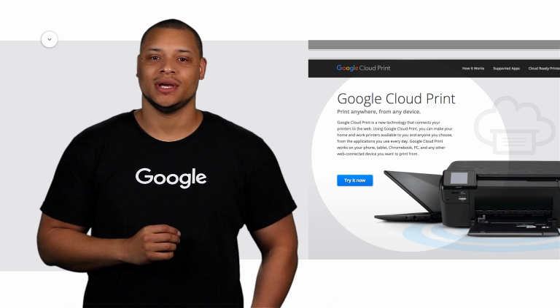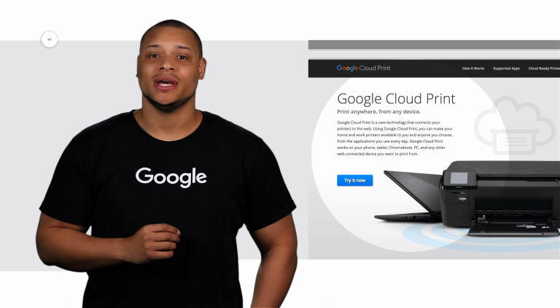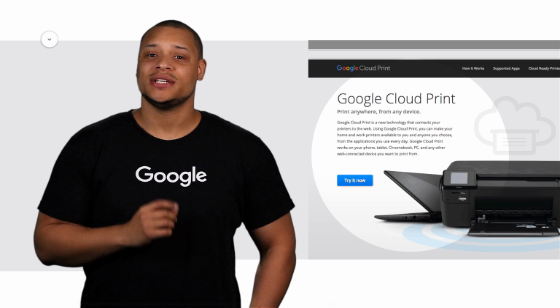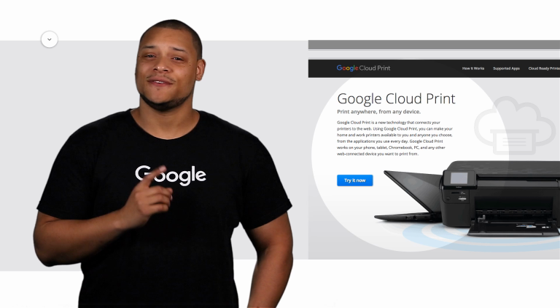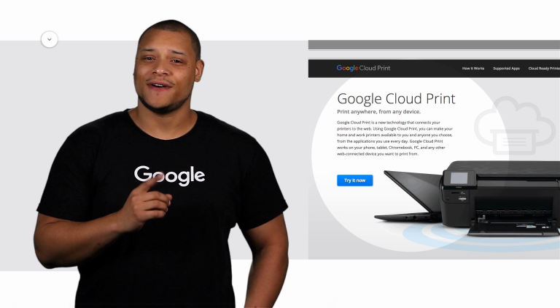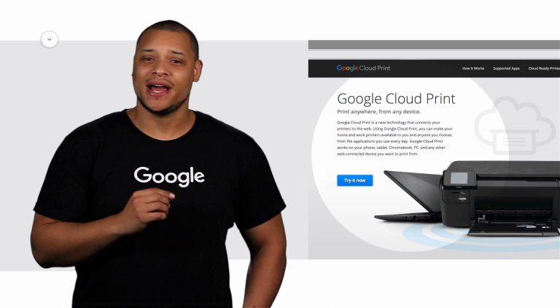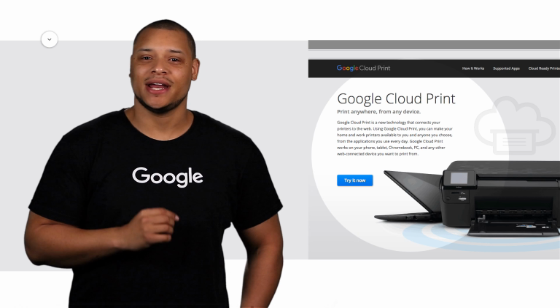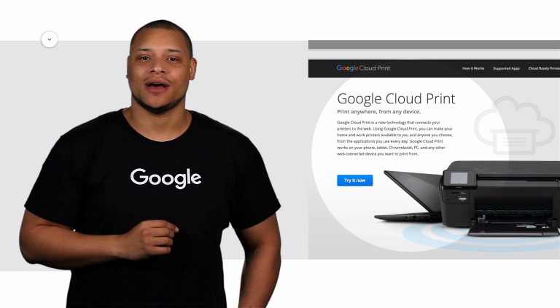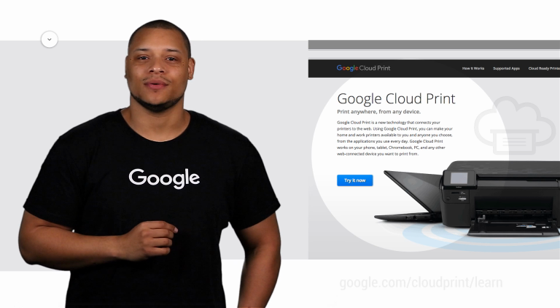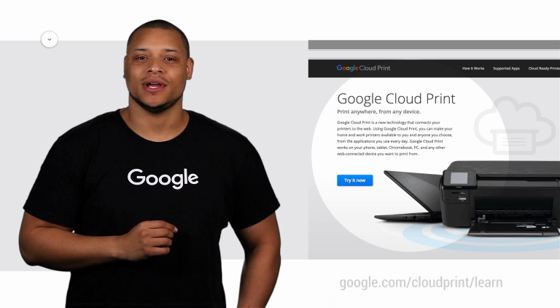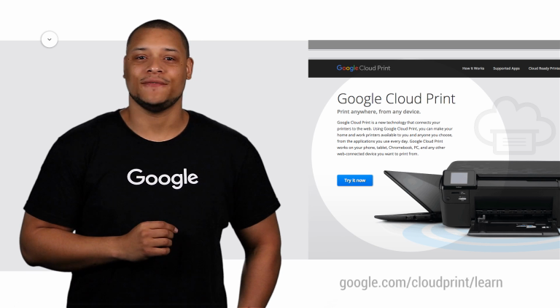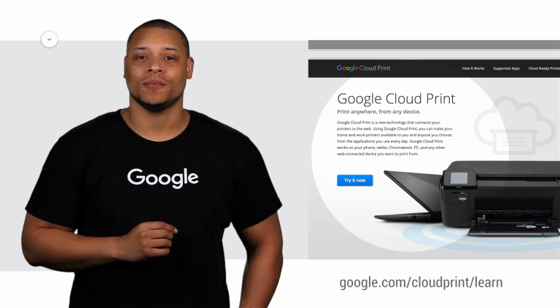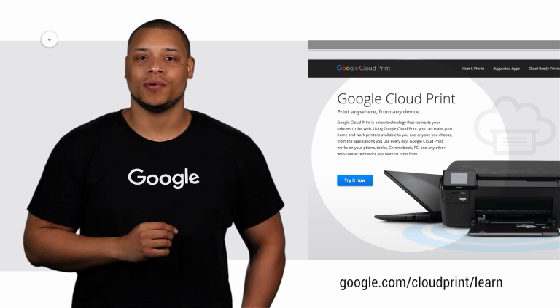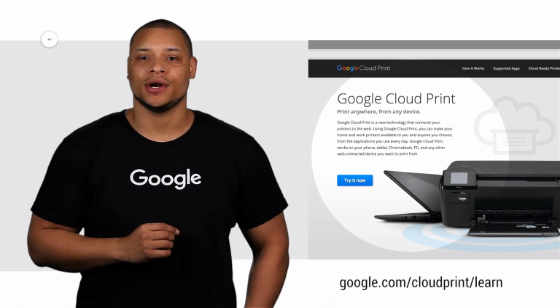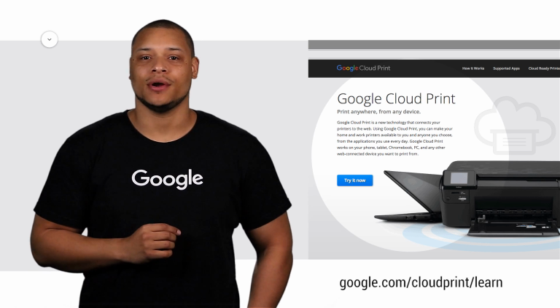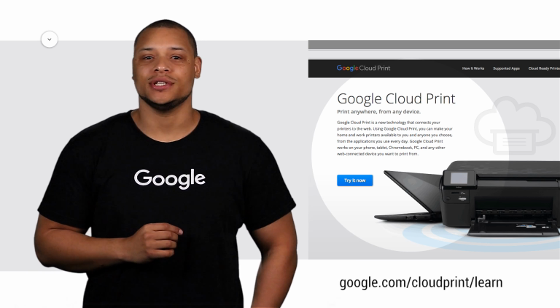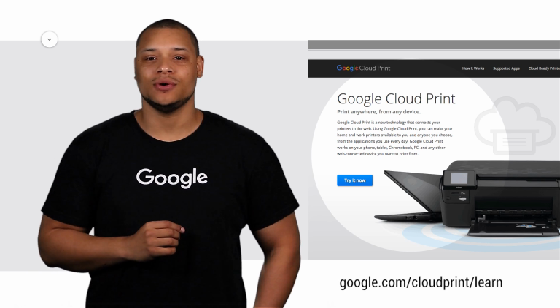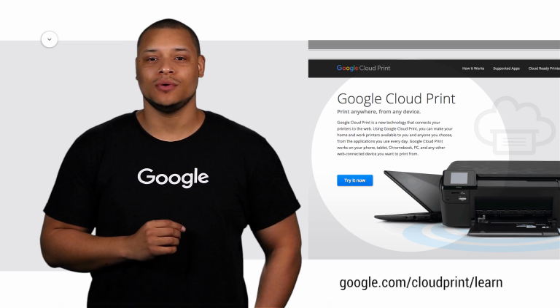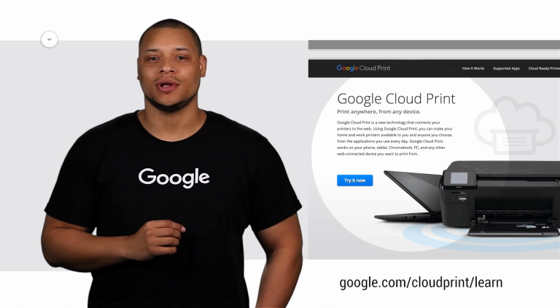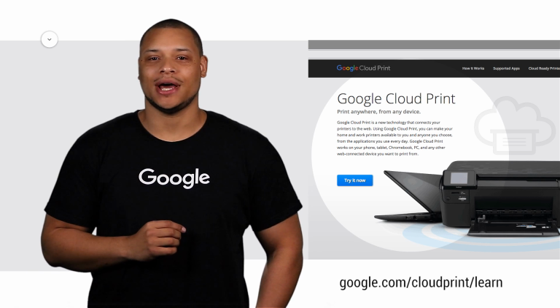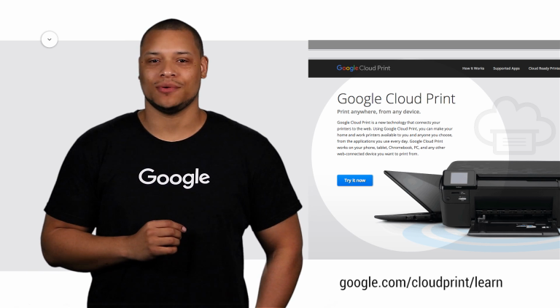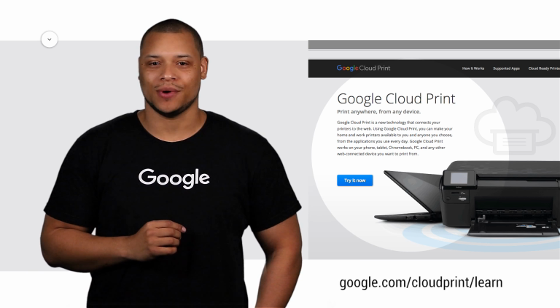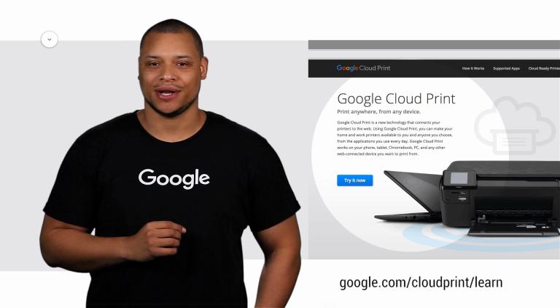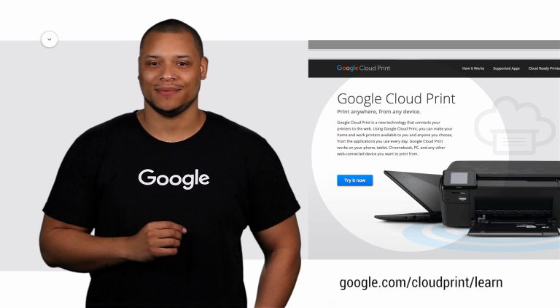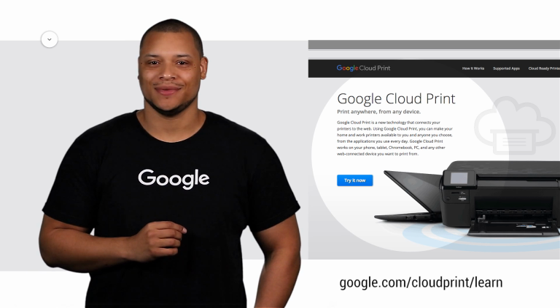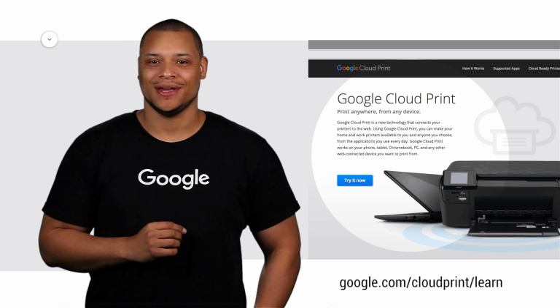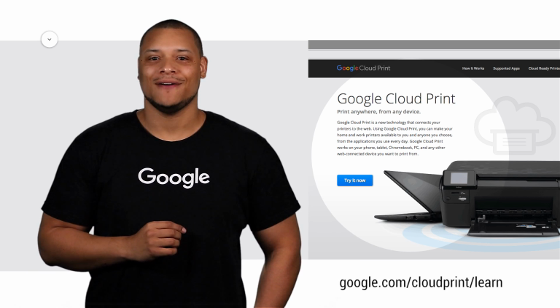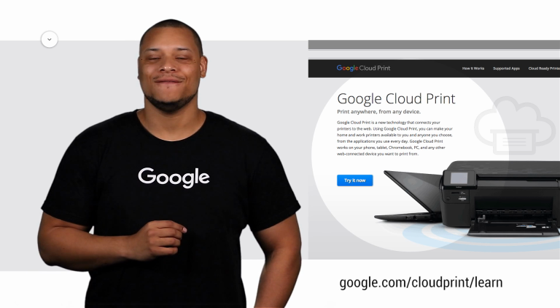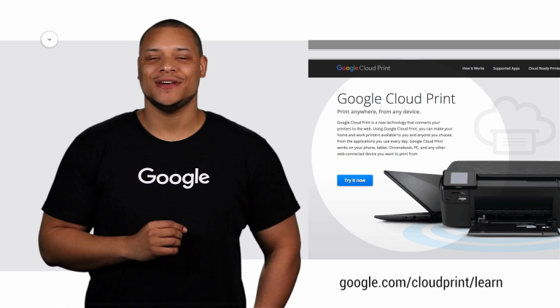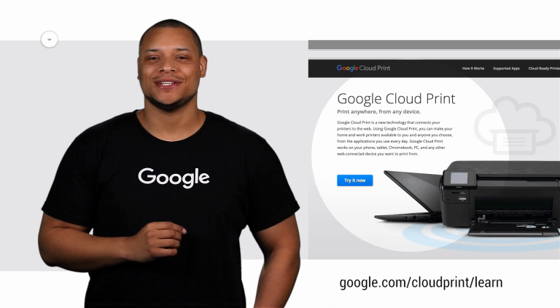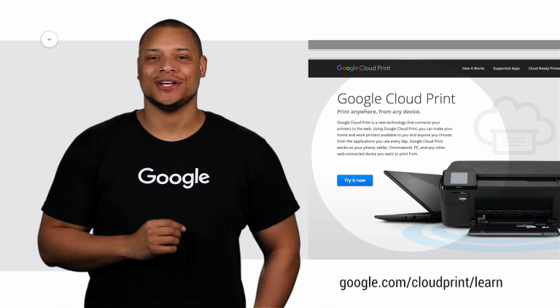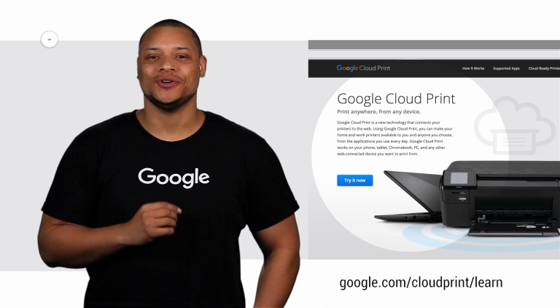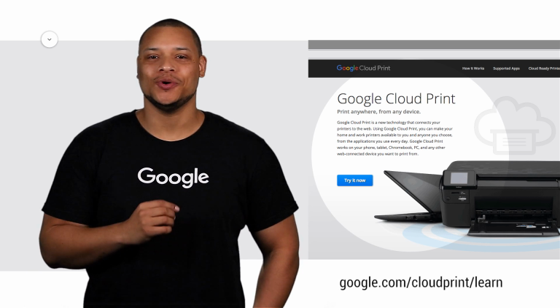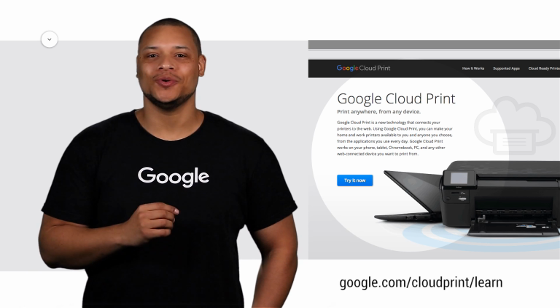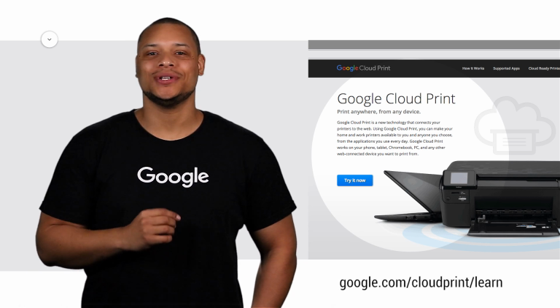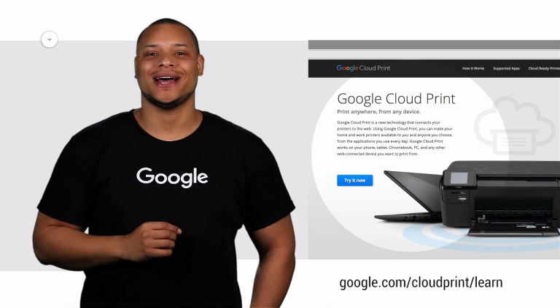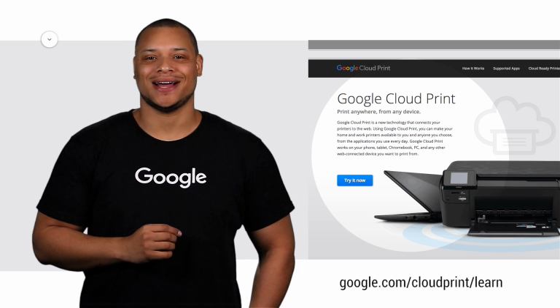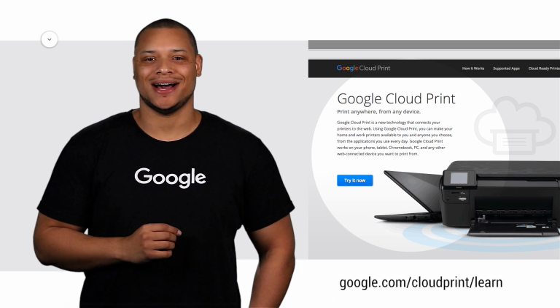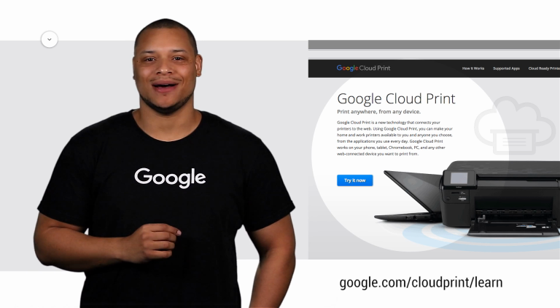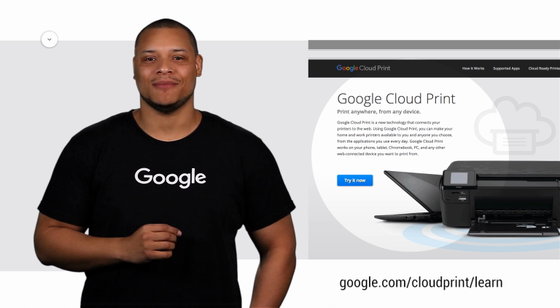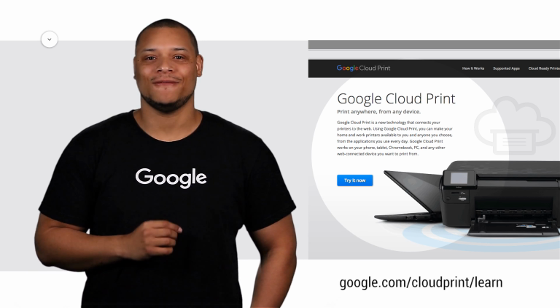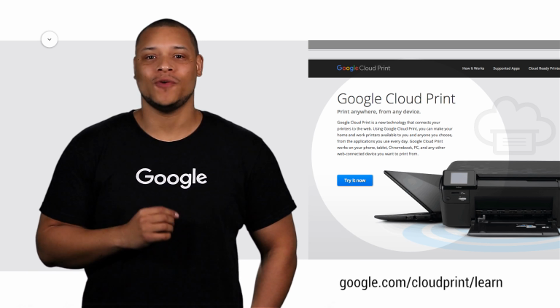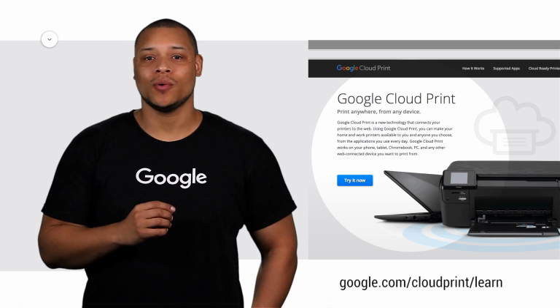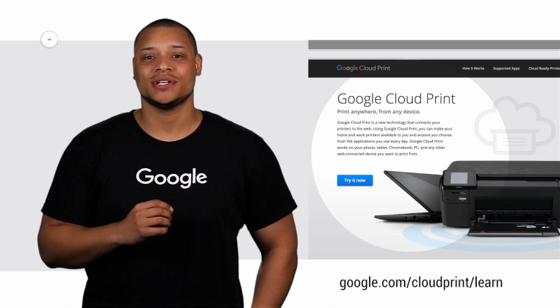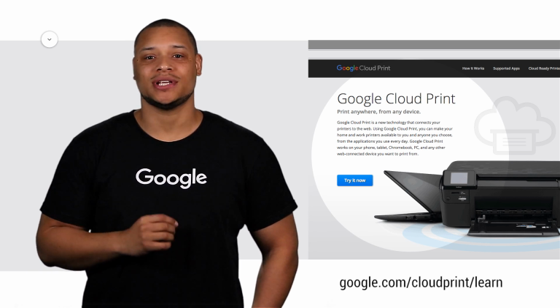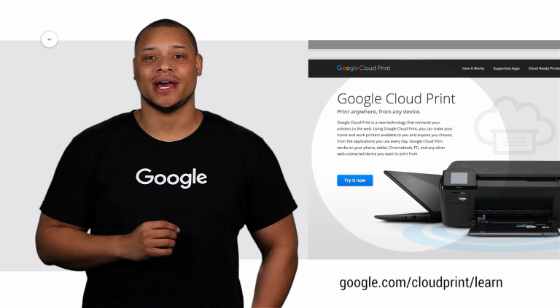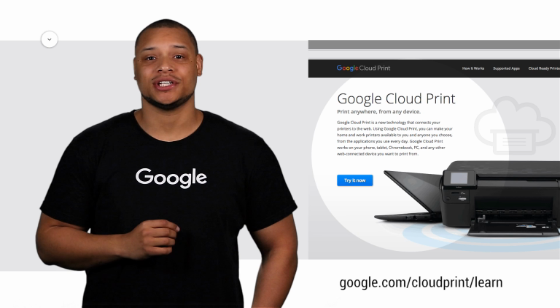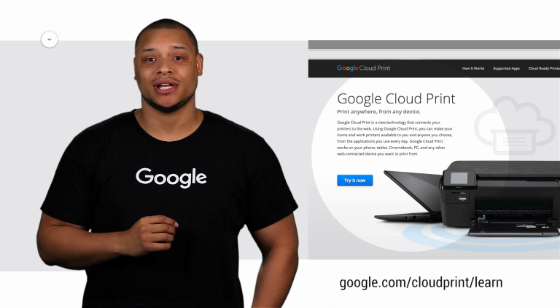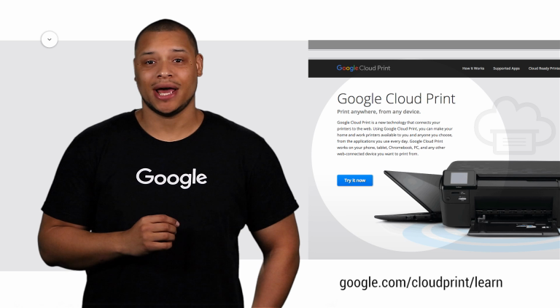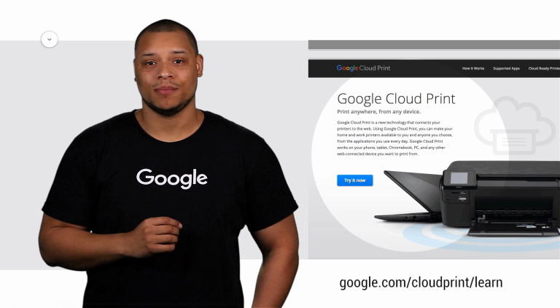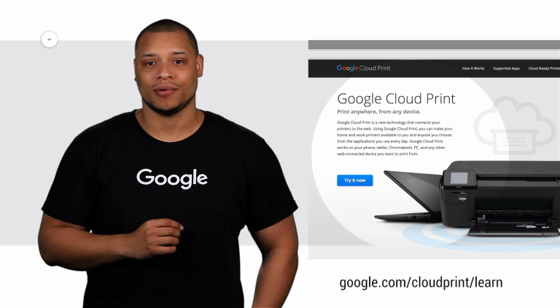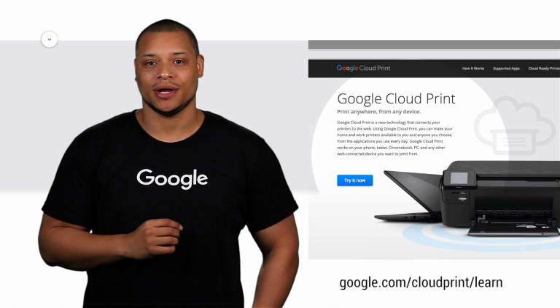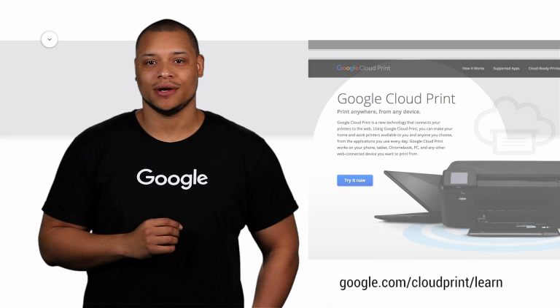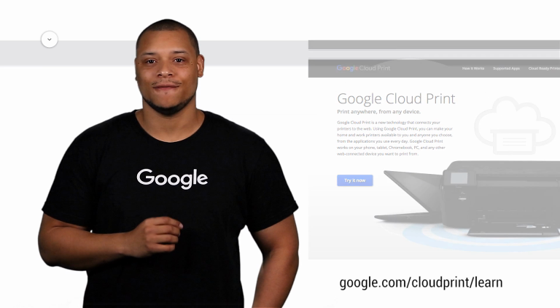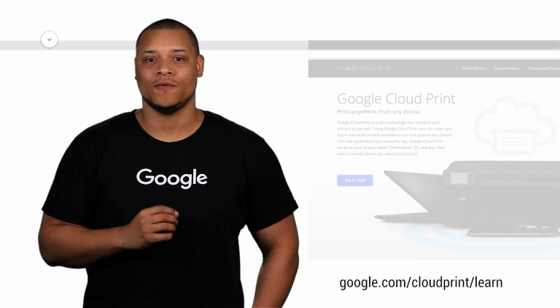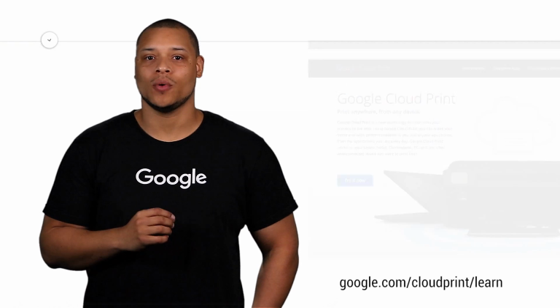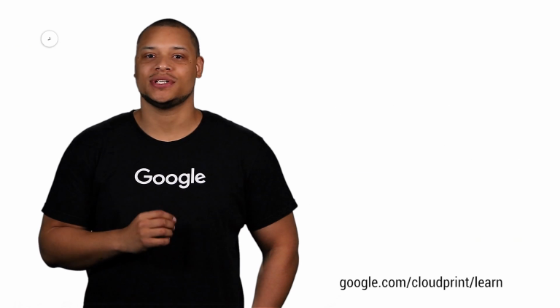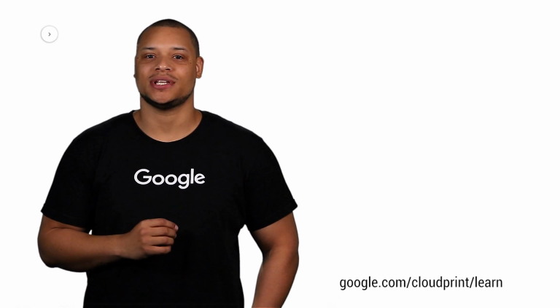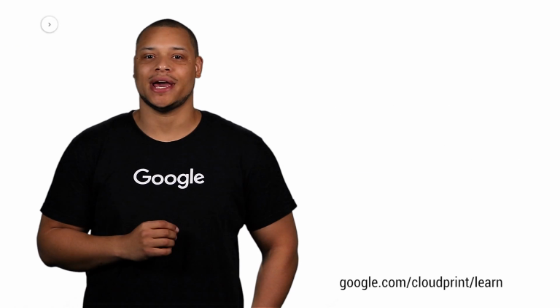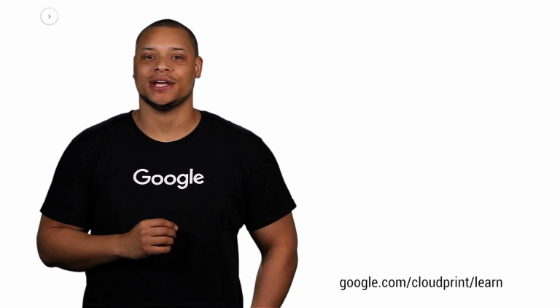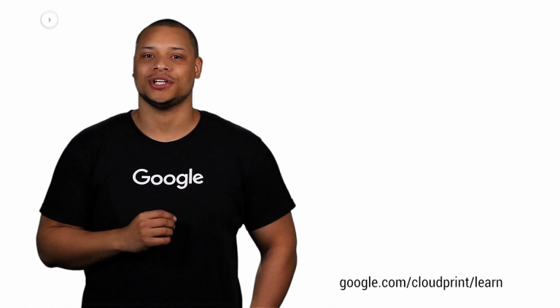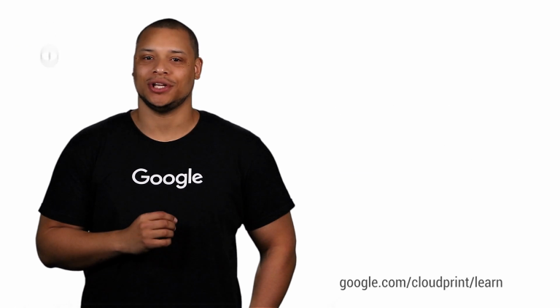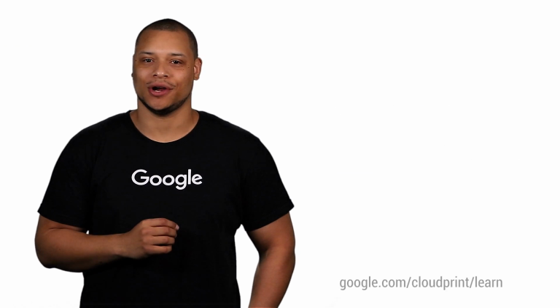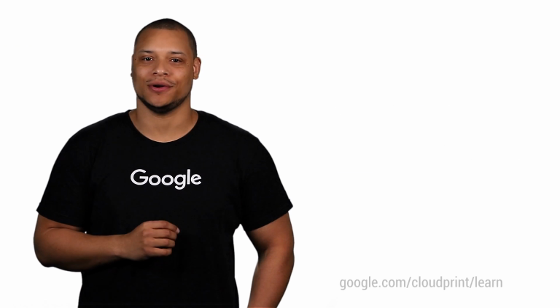To find out if your printer is Google Cloud ready, visit google.com/cloudprint/learn.